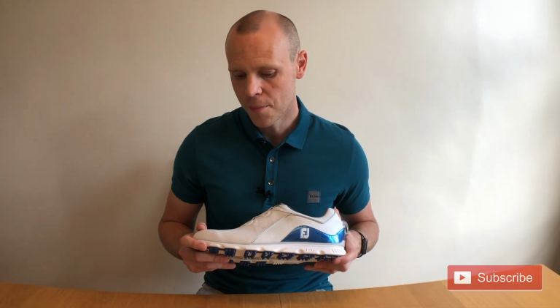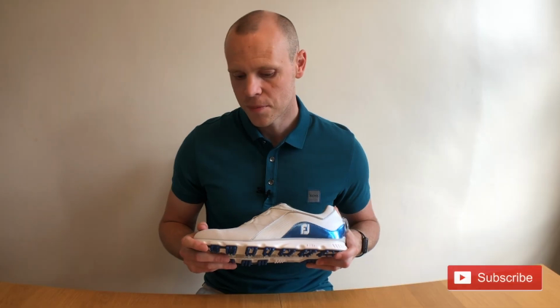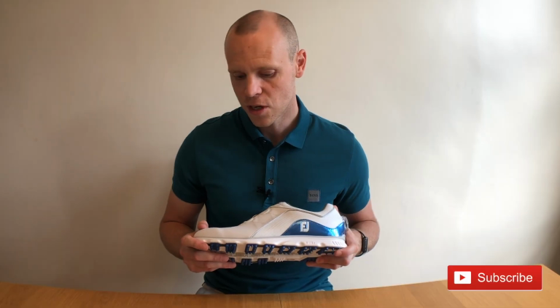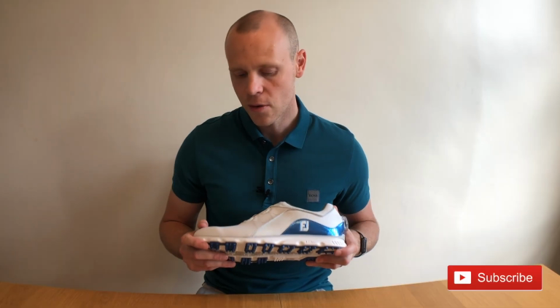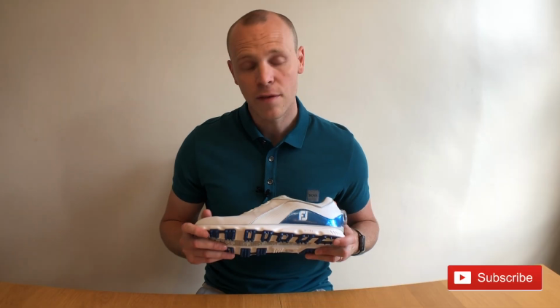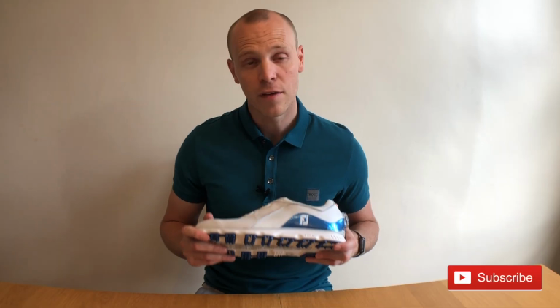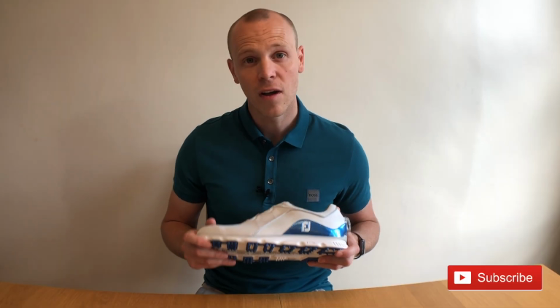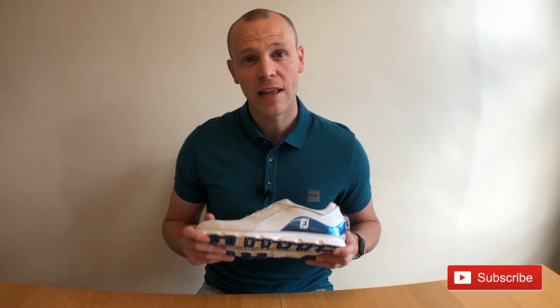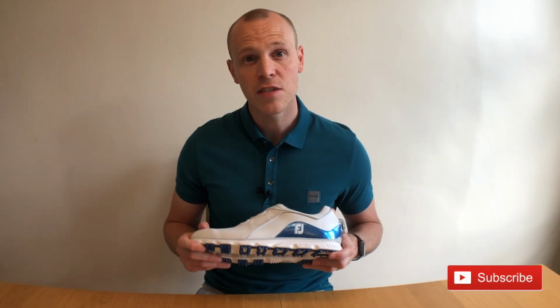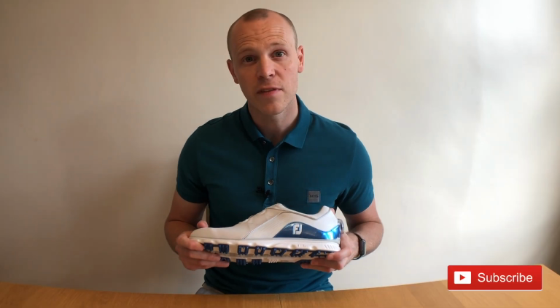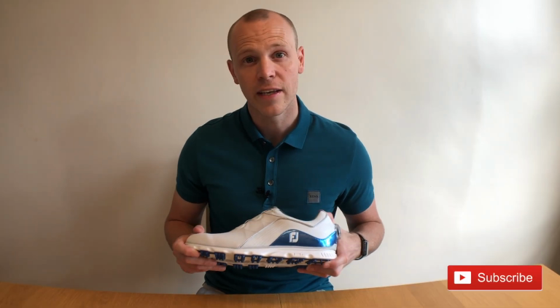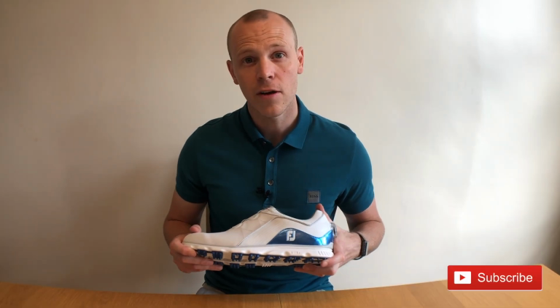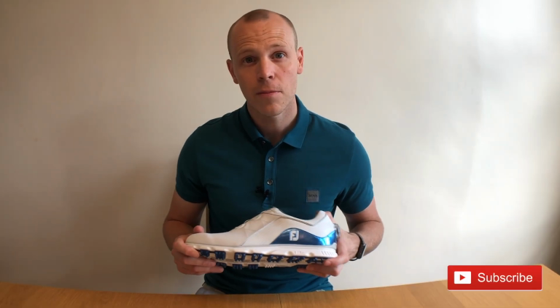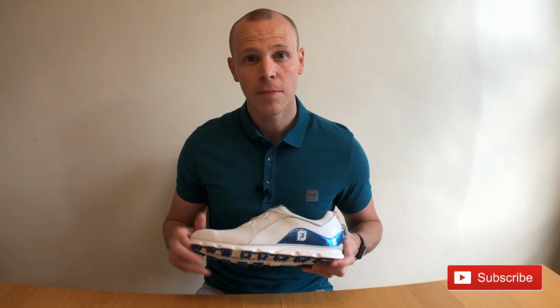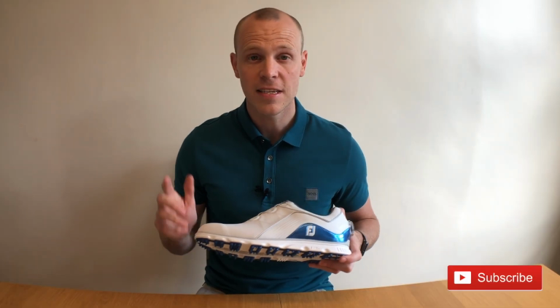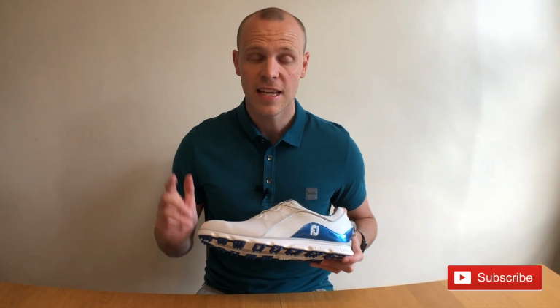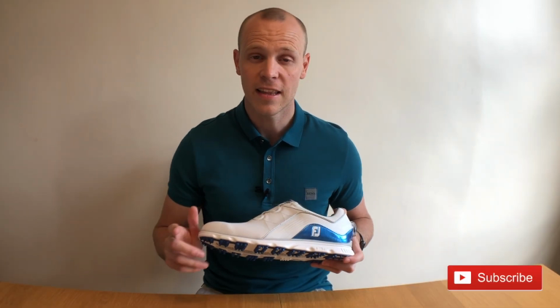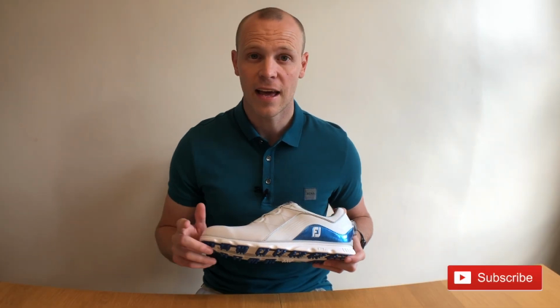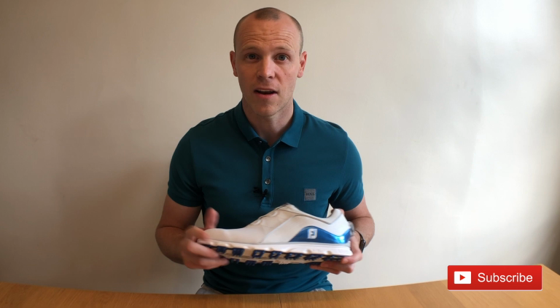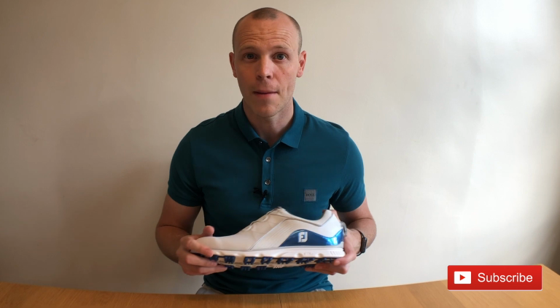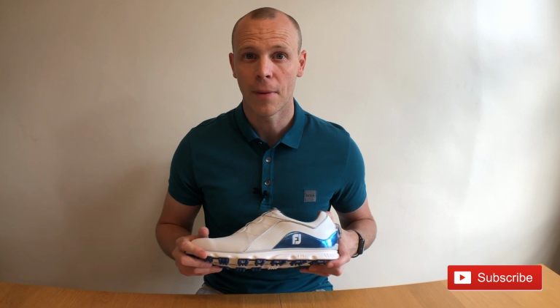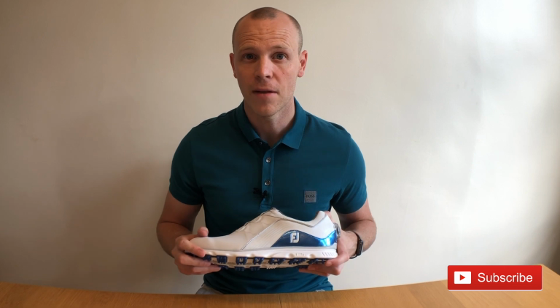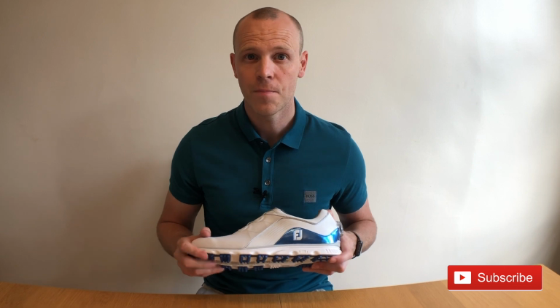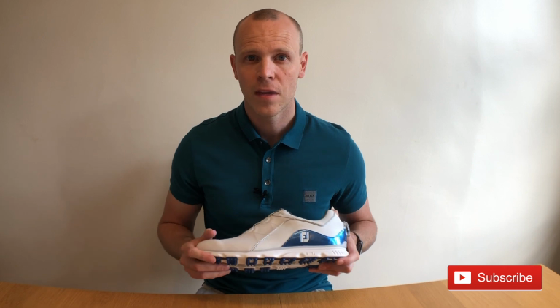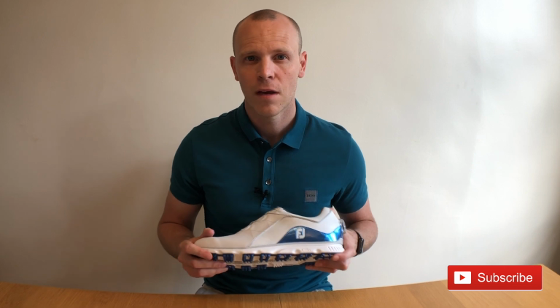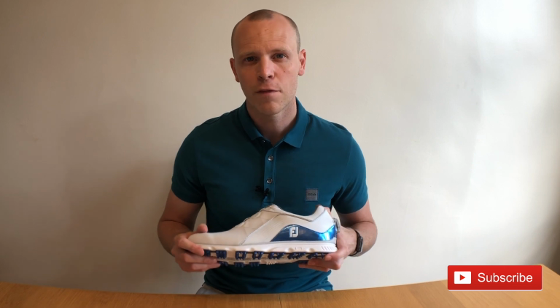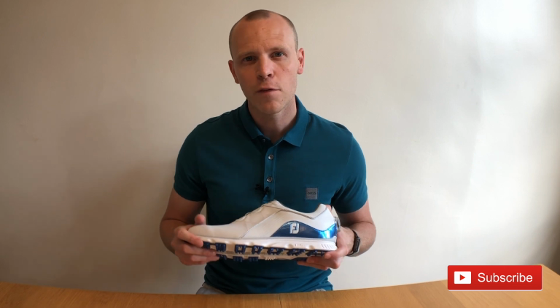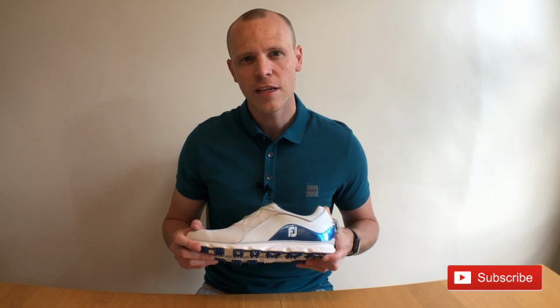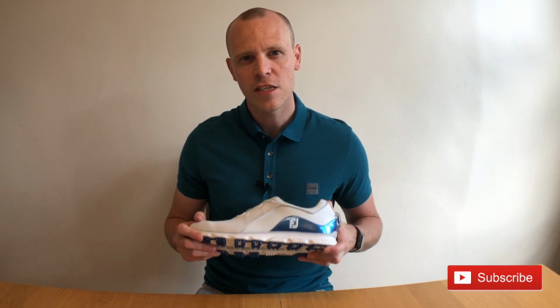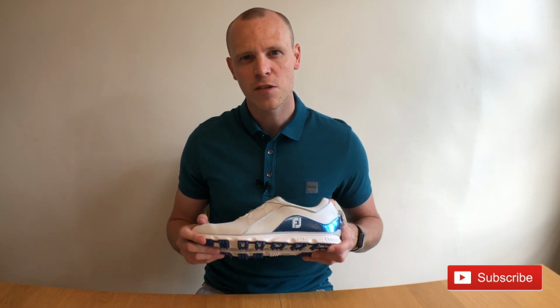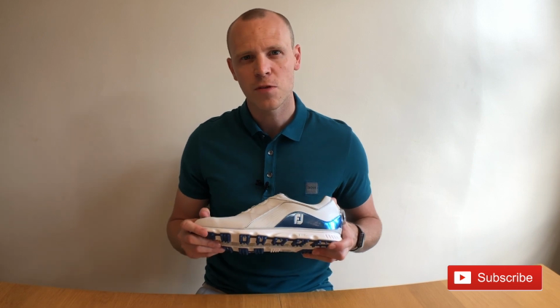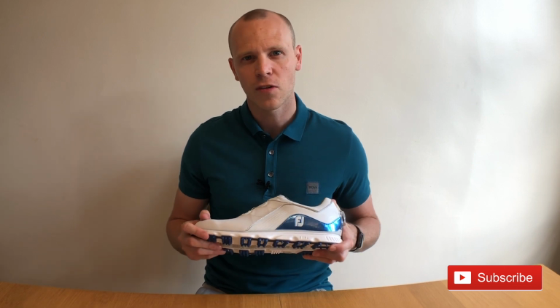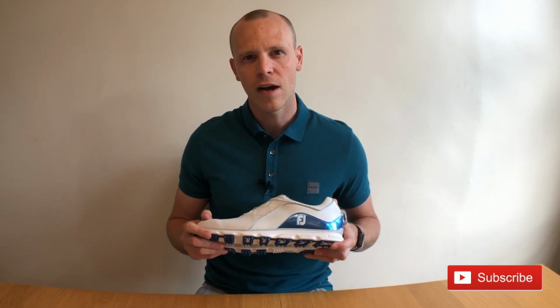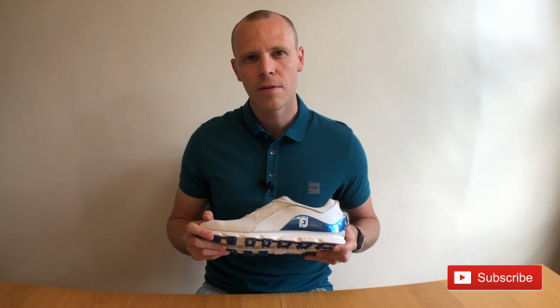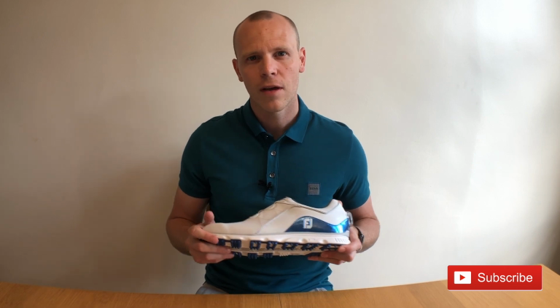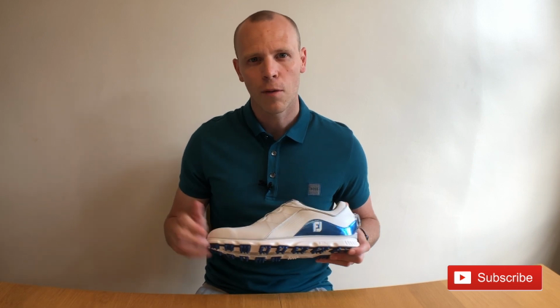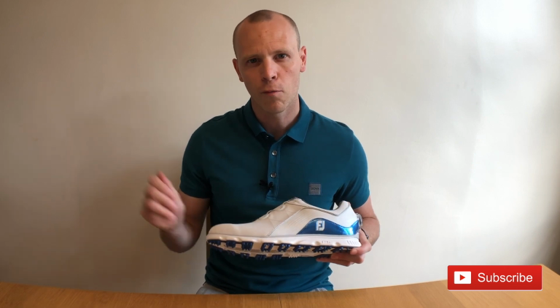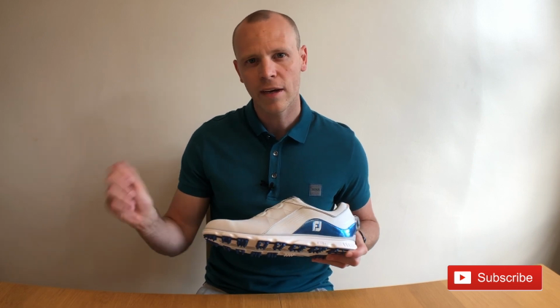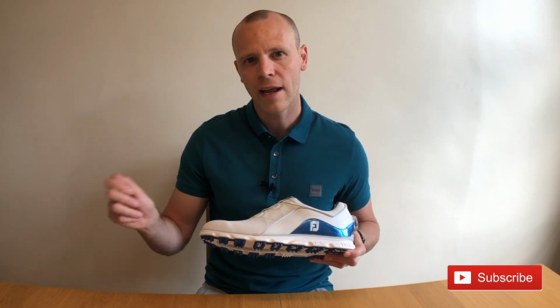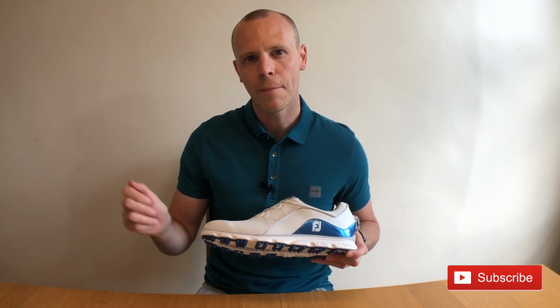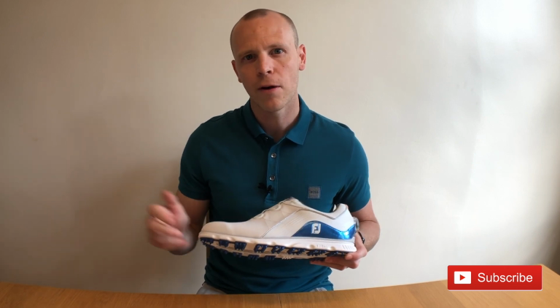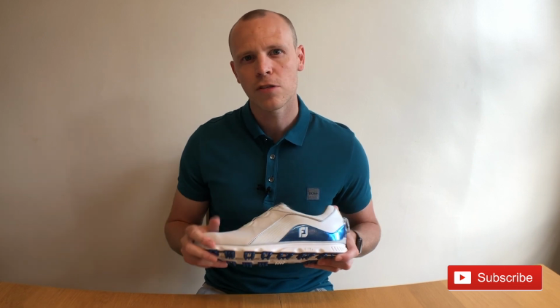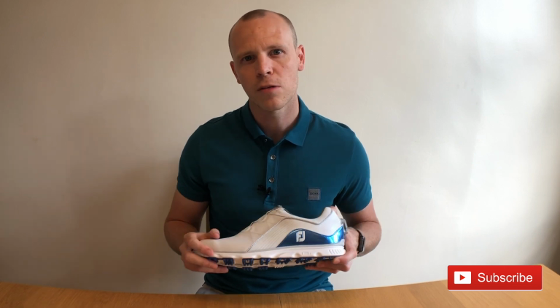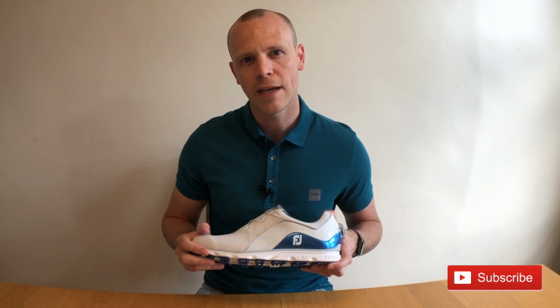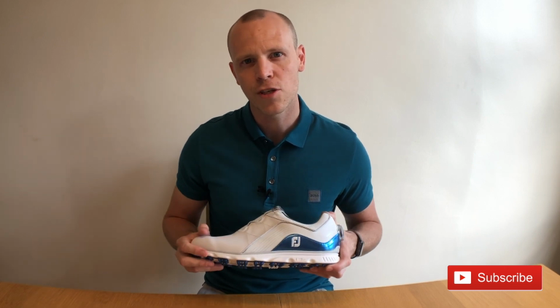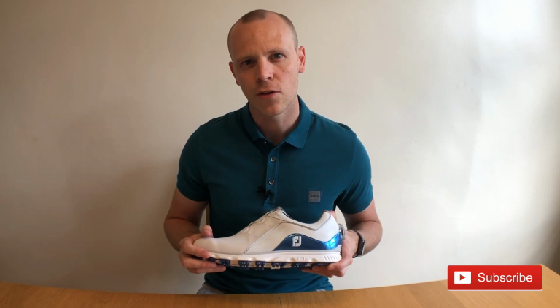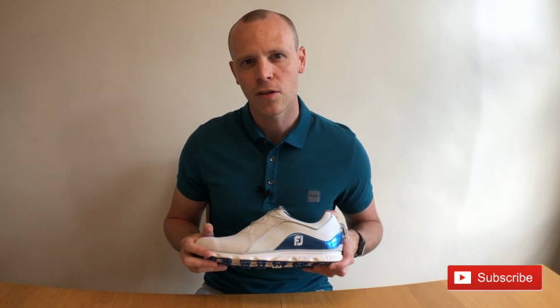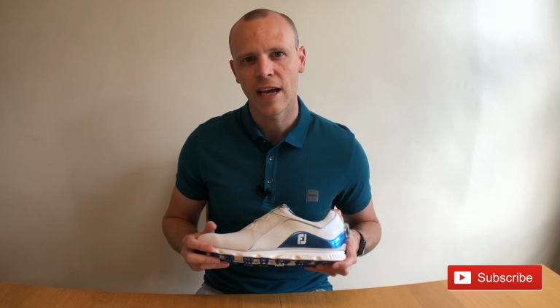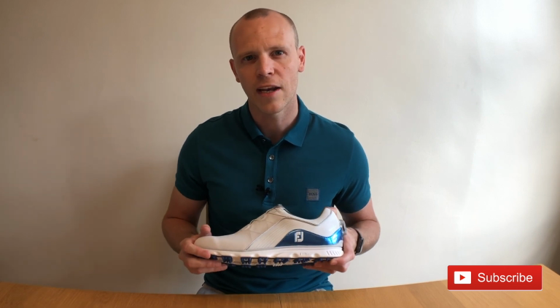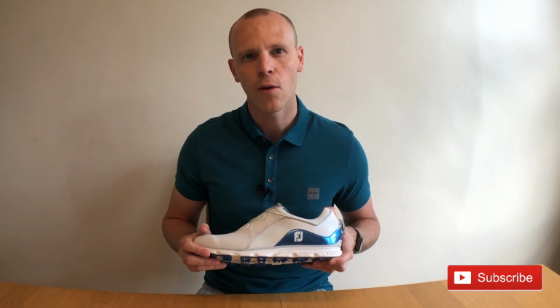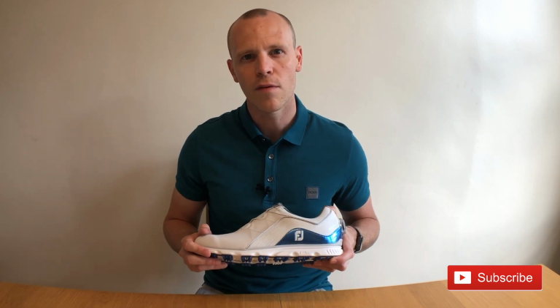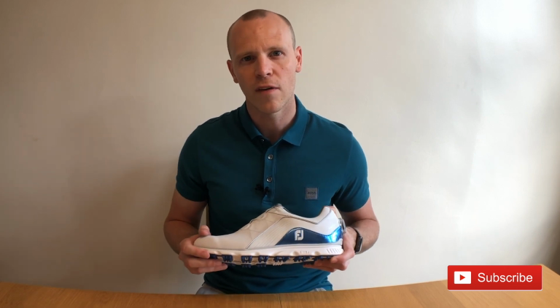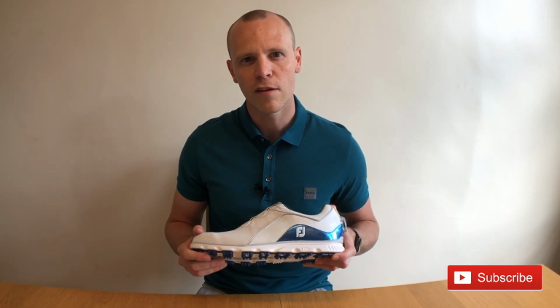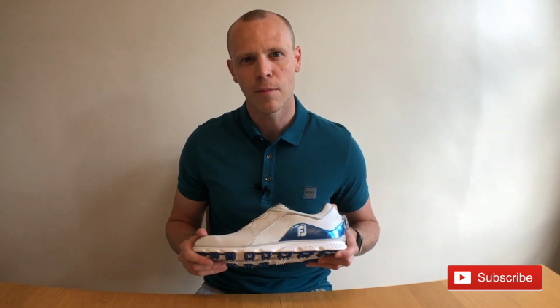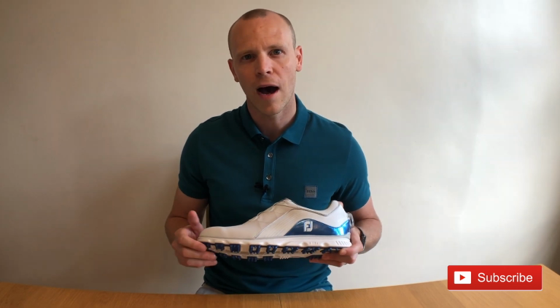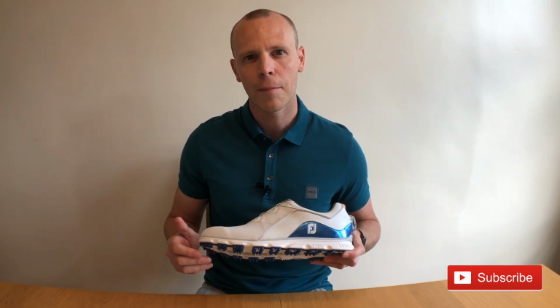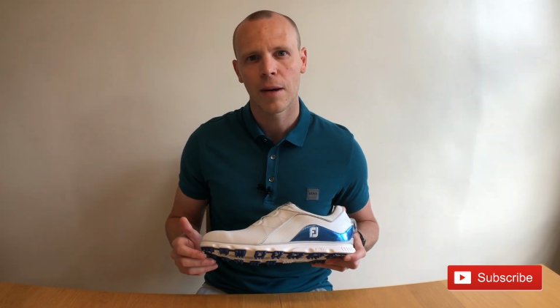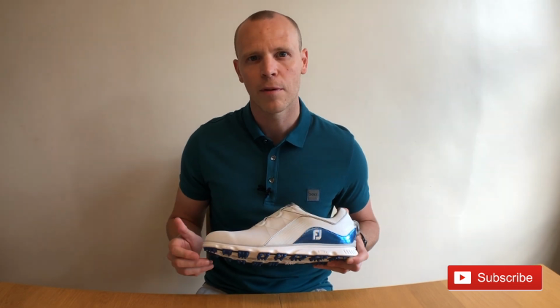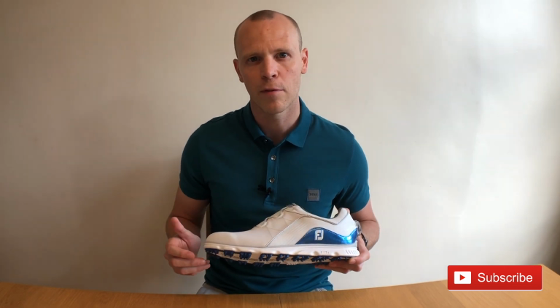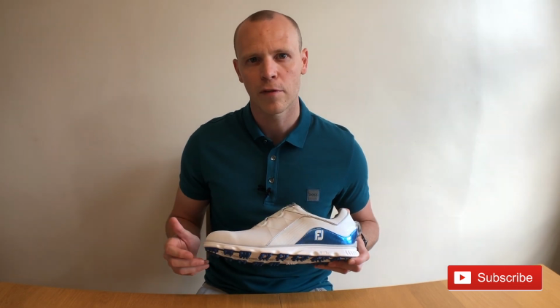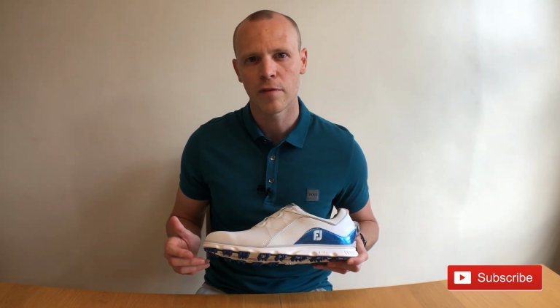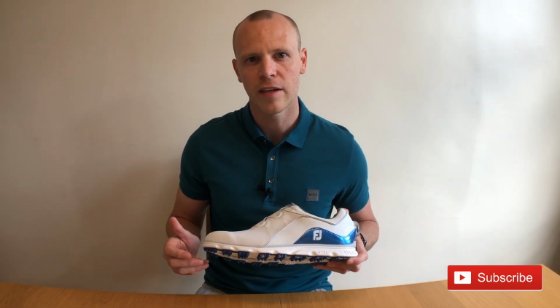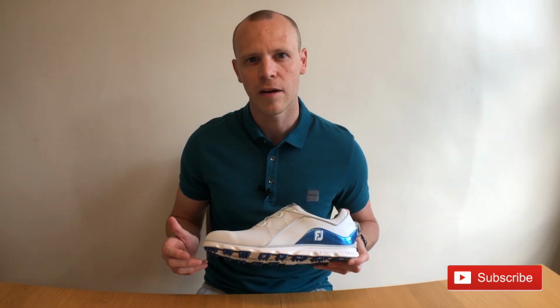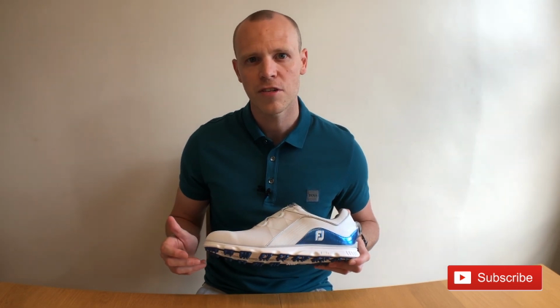If you like this video please hit that like button, feel free to subscribe and ring that bell to make sure you get notified of my upcoming review videos.